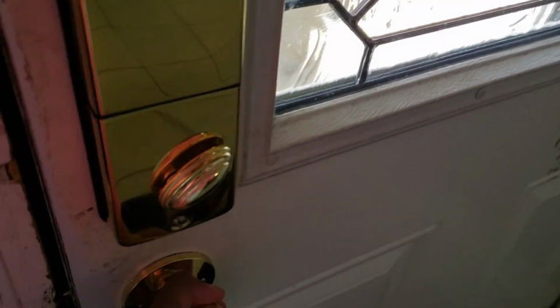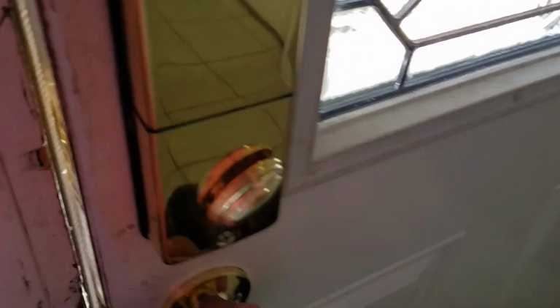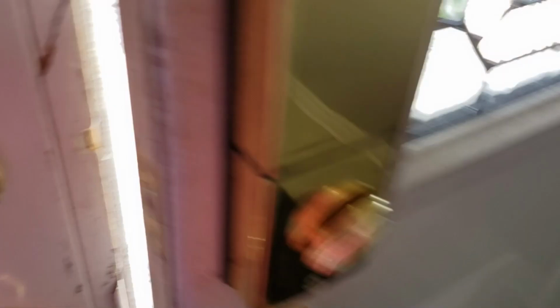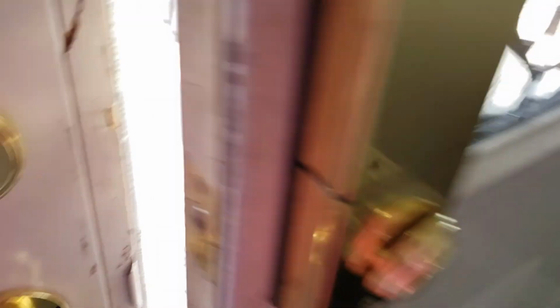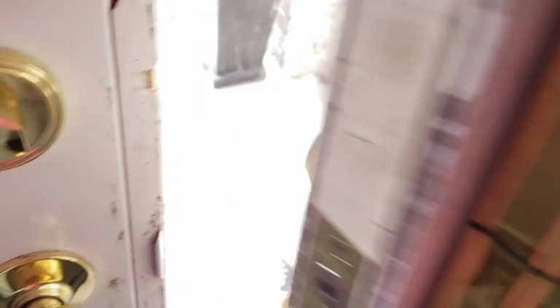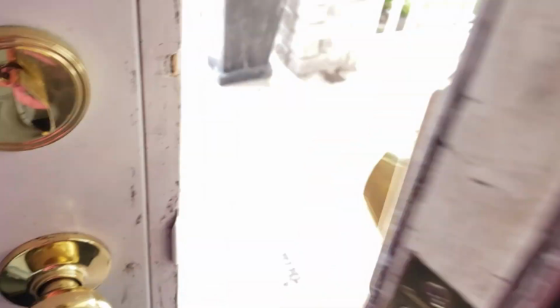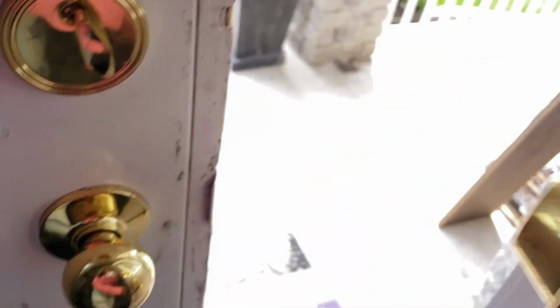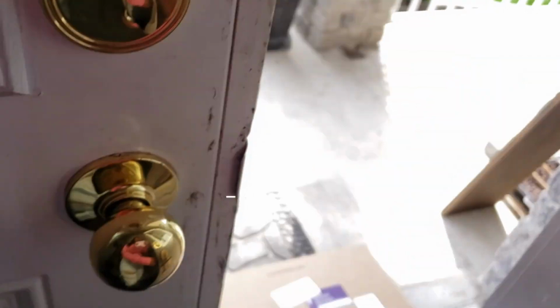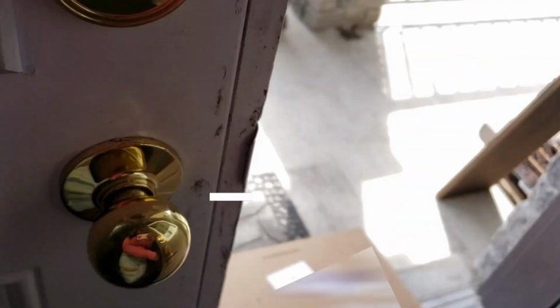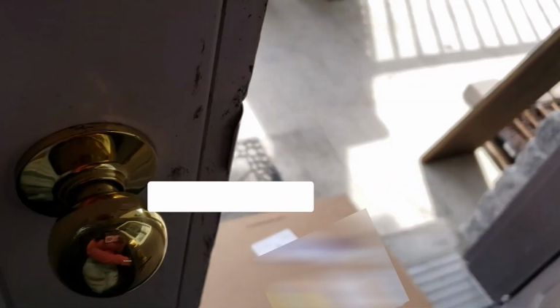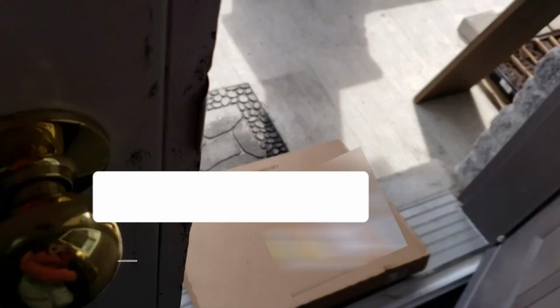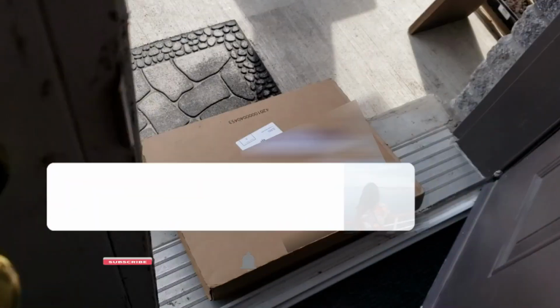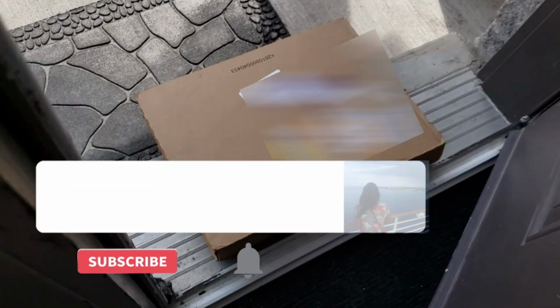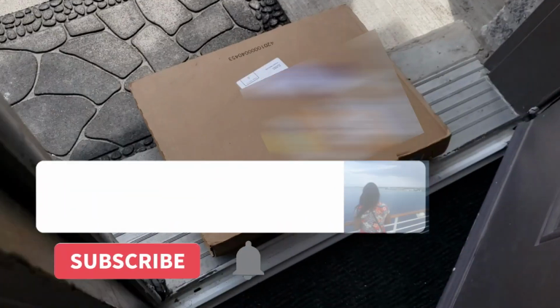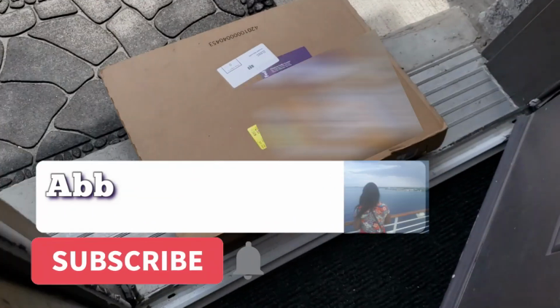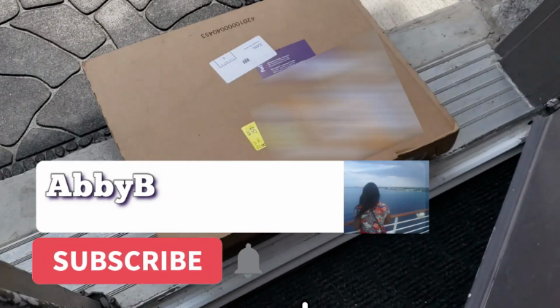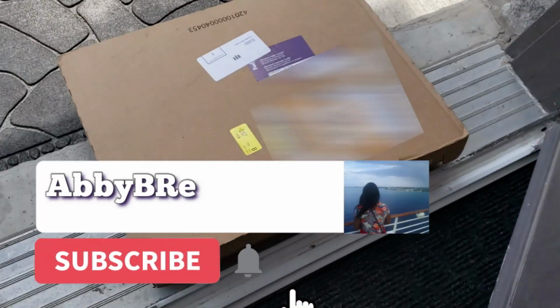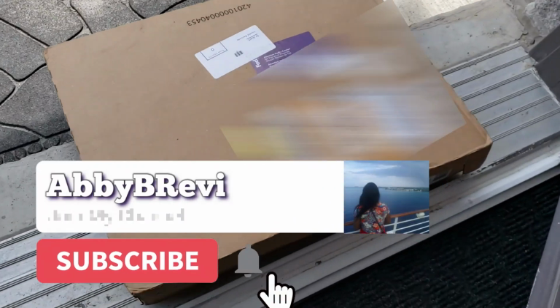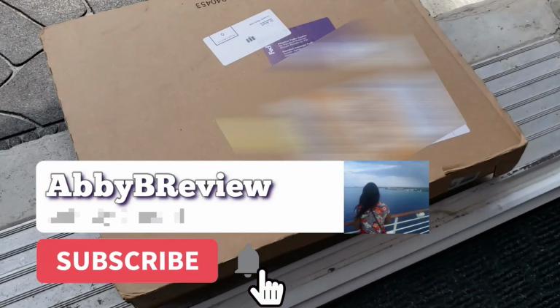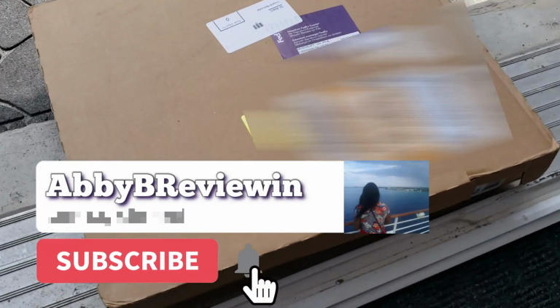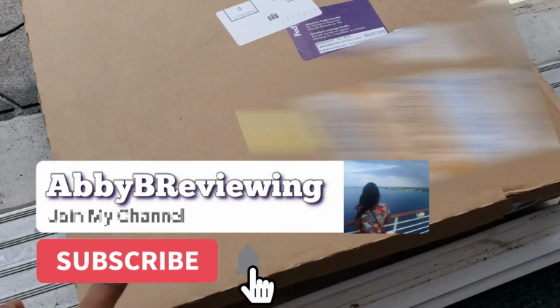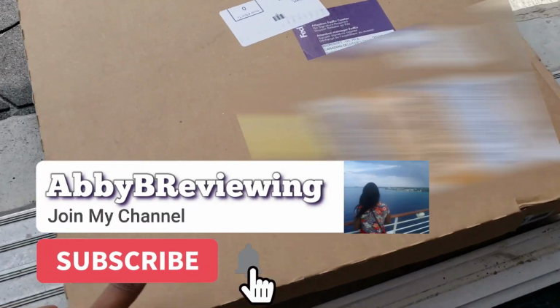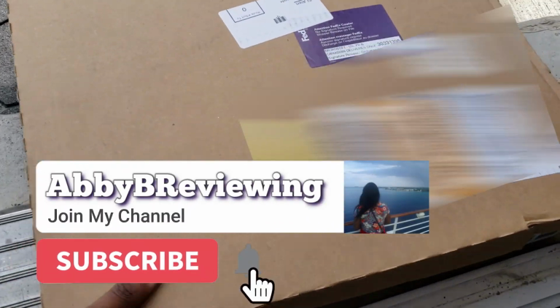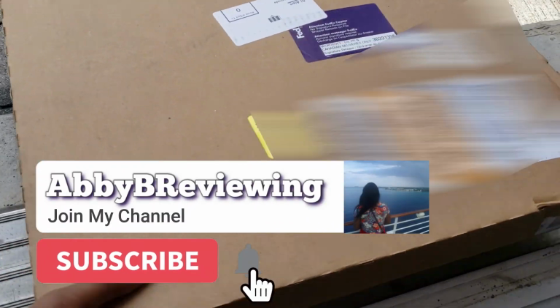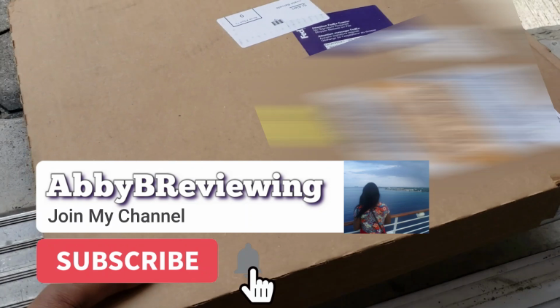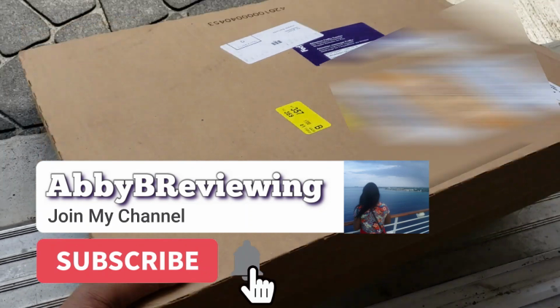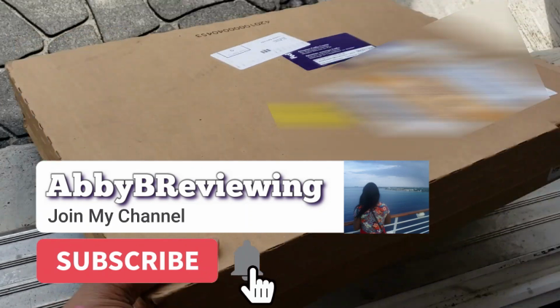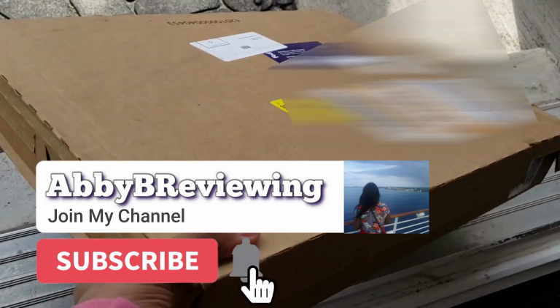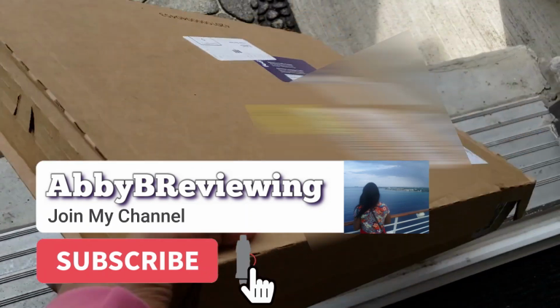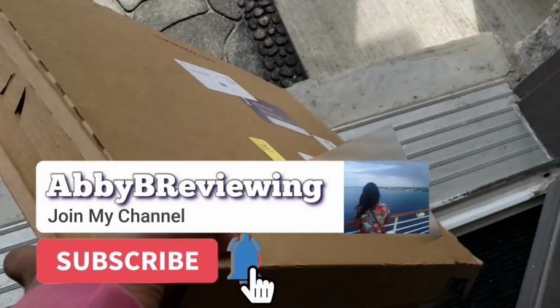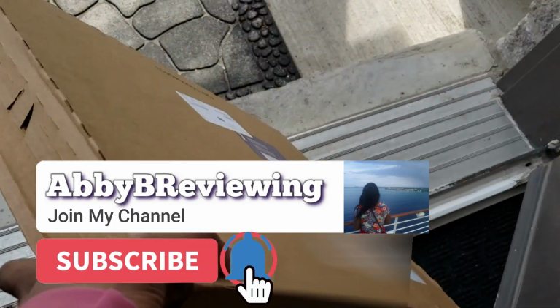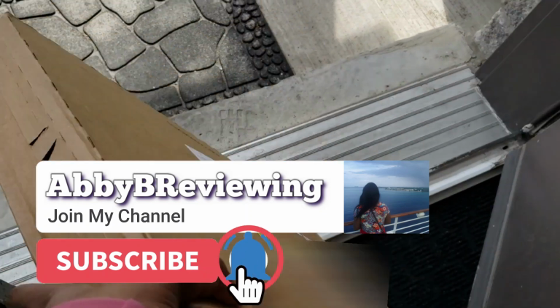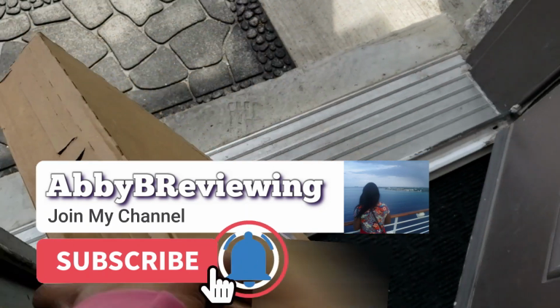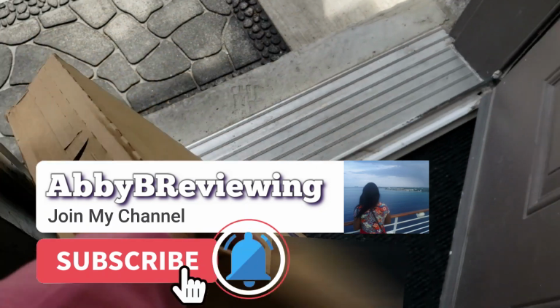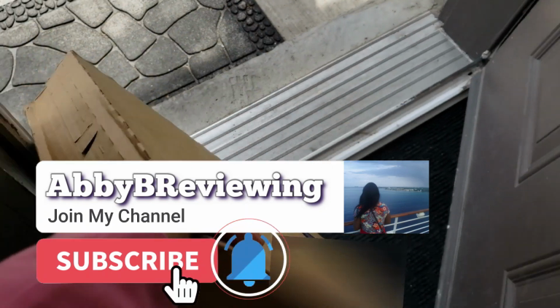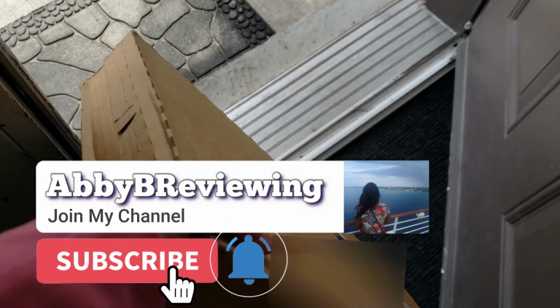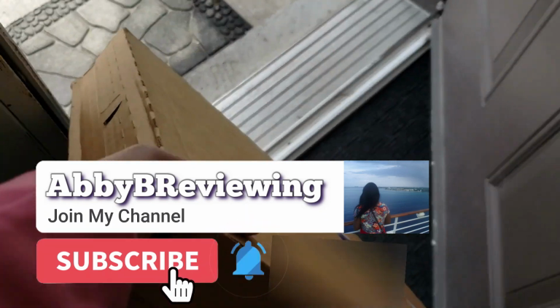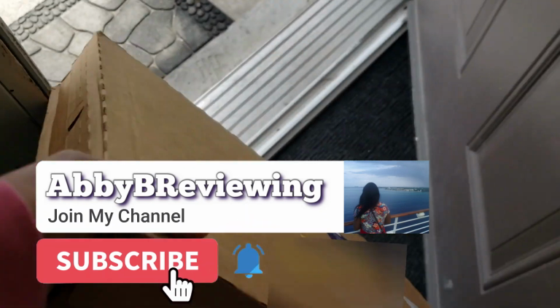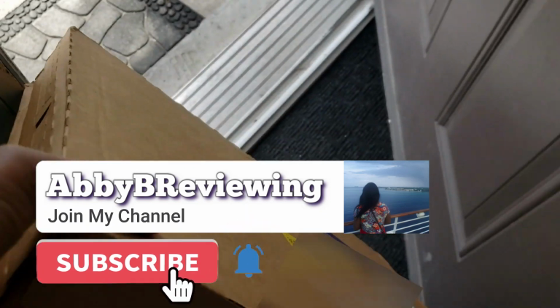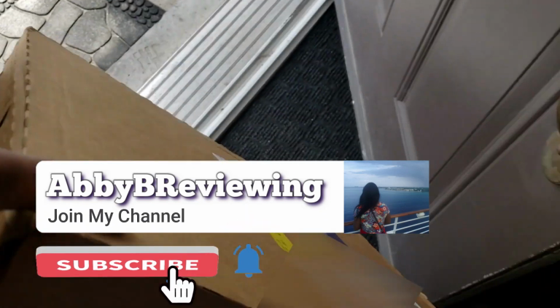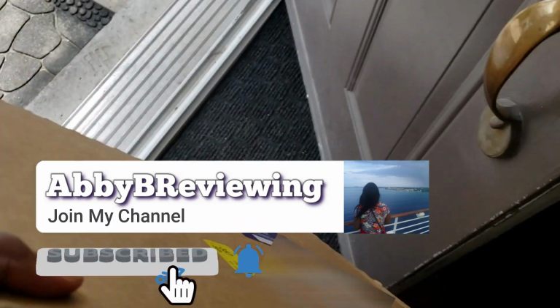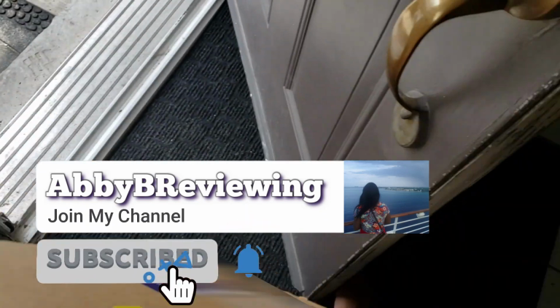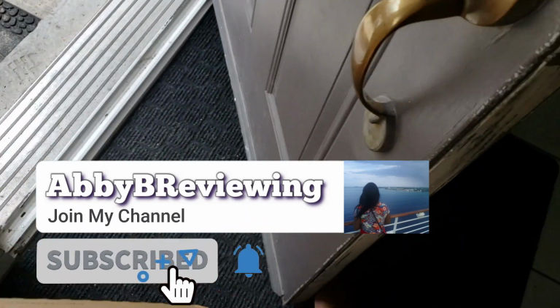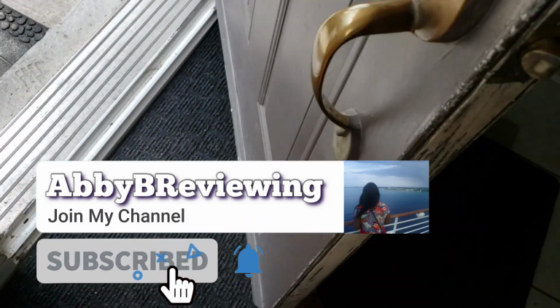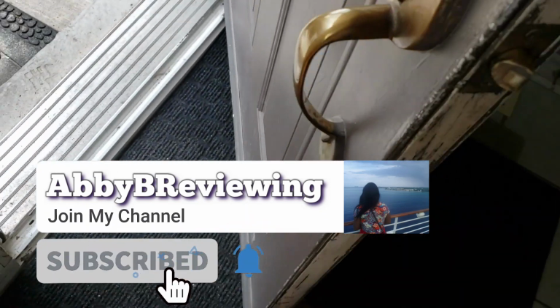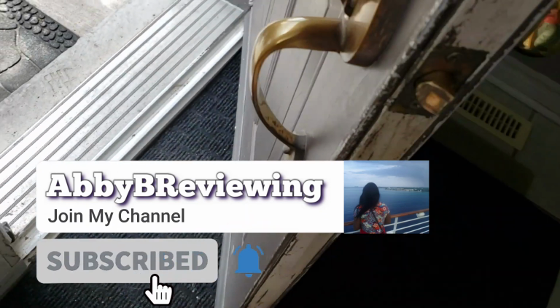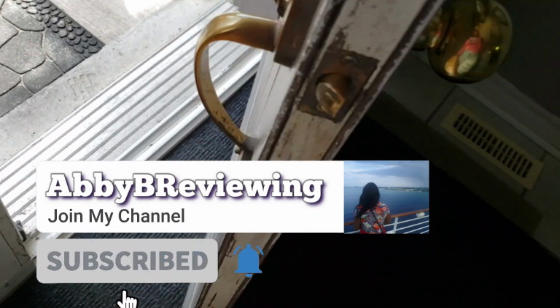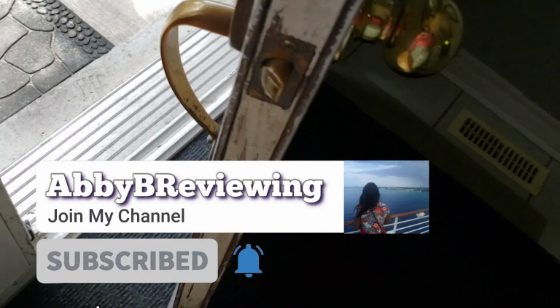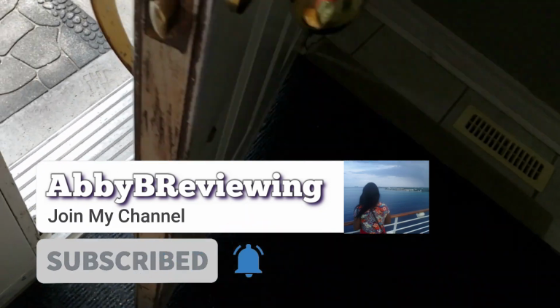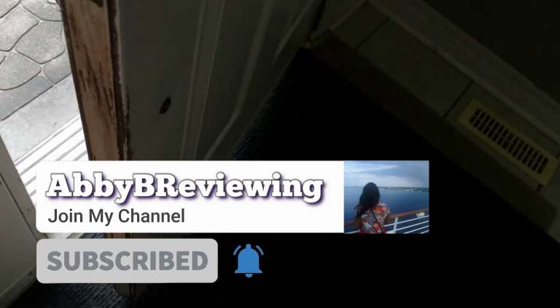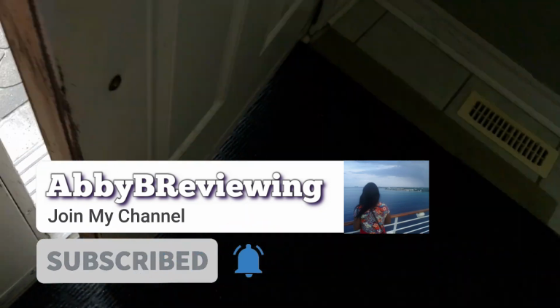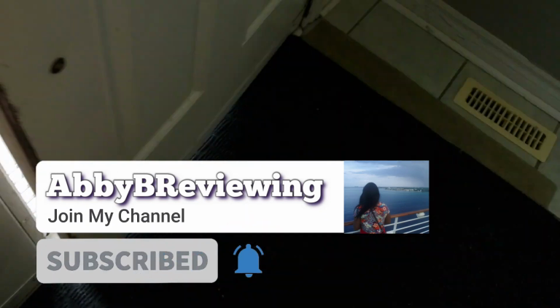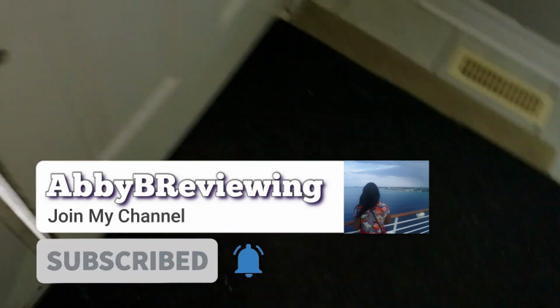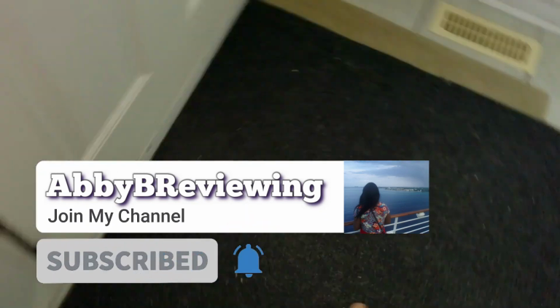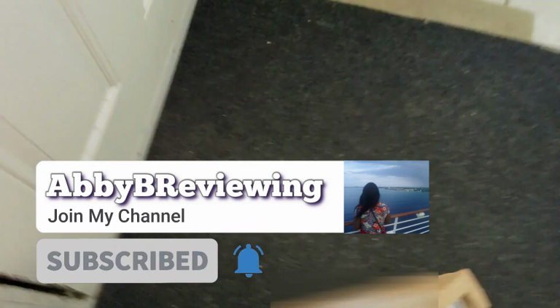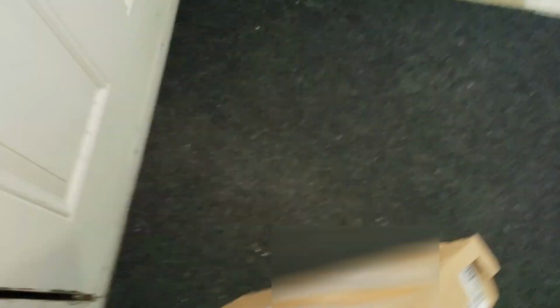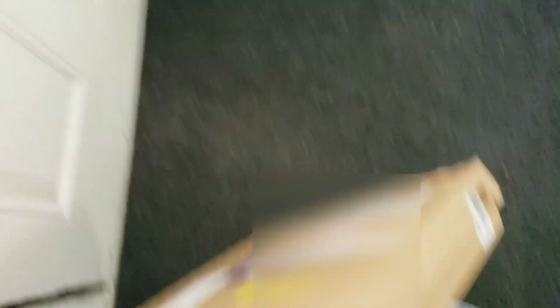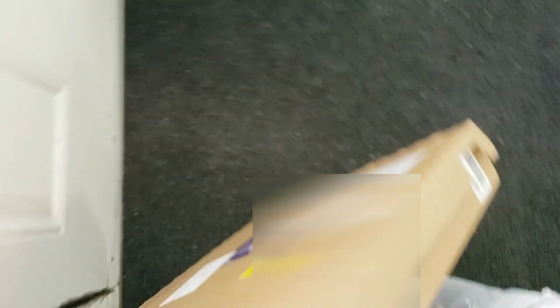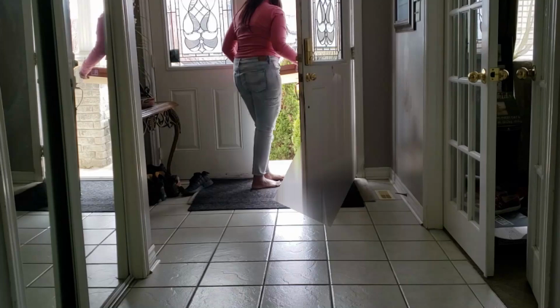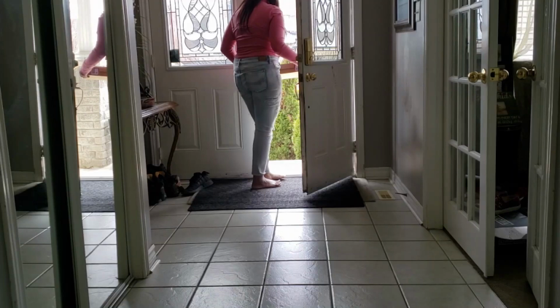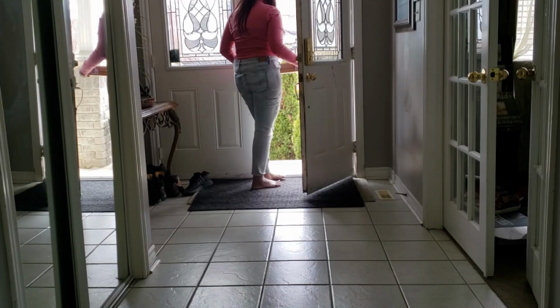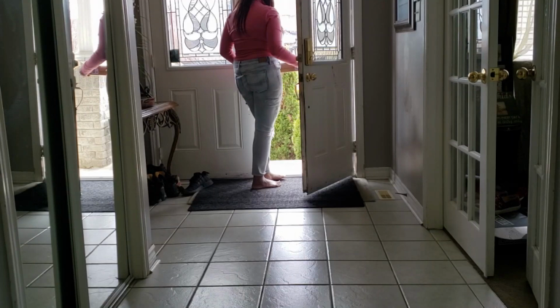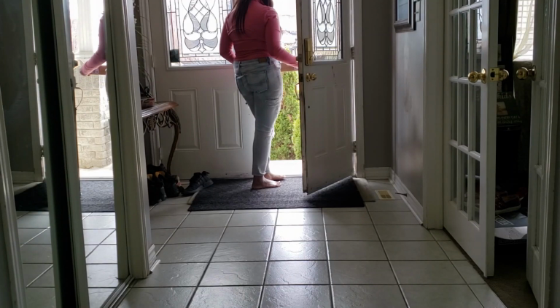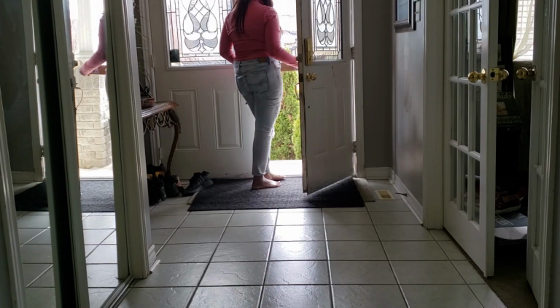But before I get started, make sure to hit that subscribe button so you can stay tuned to all my new videos dropping weekly and so you can help the channel grow.